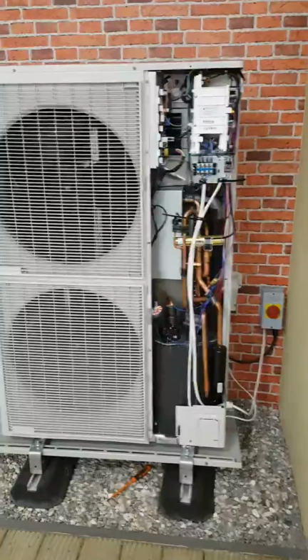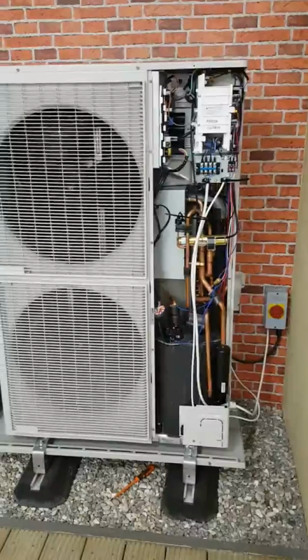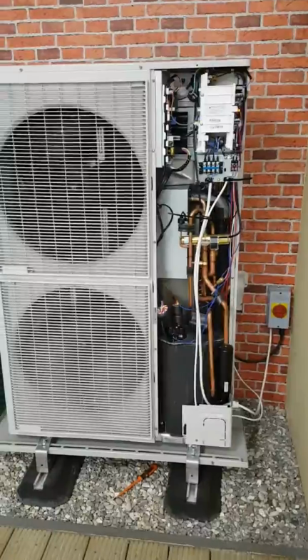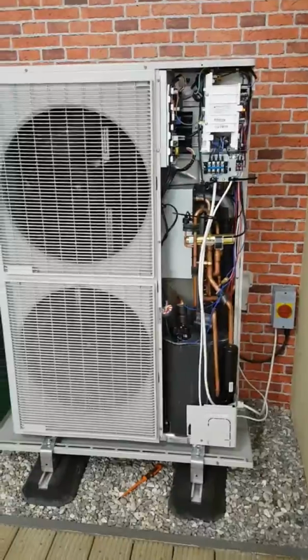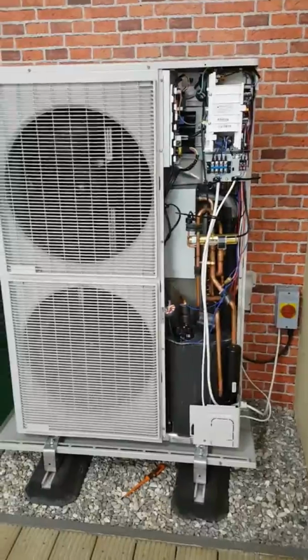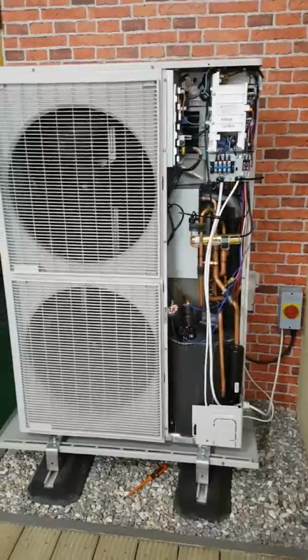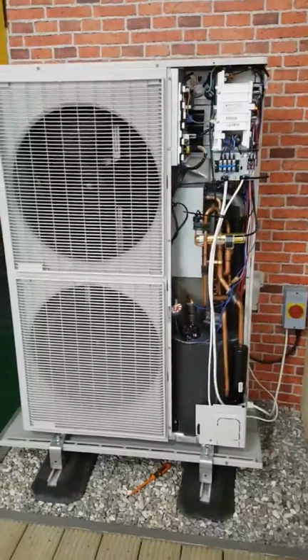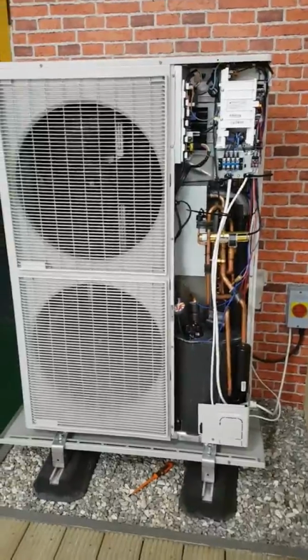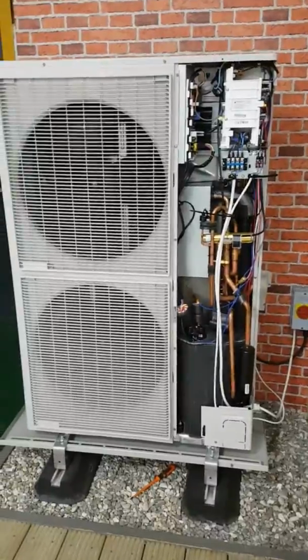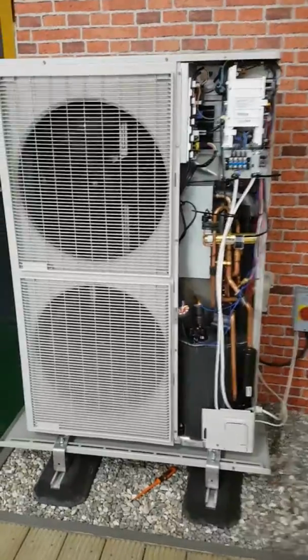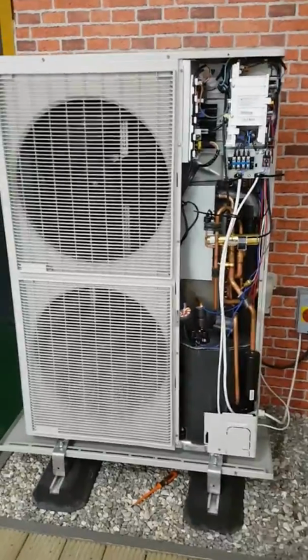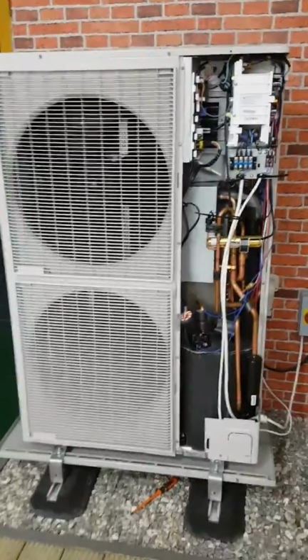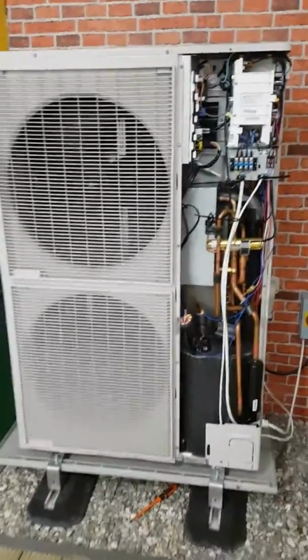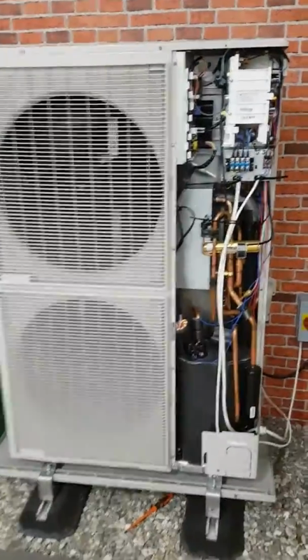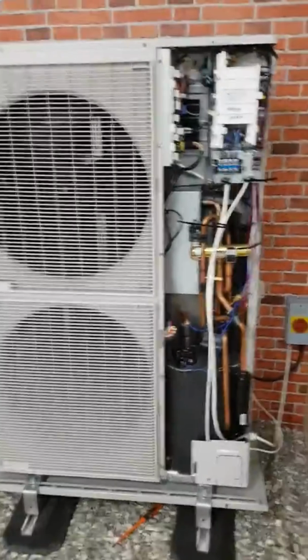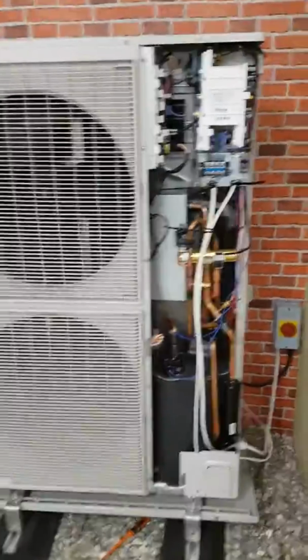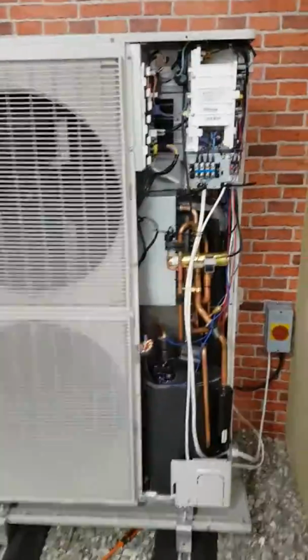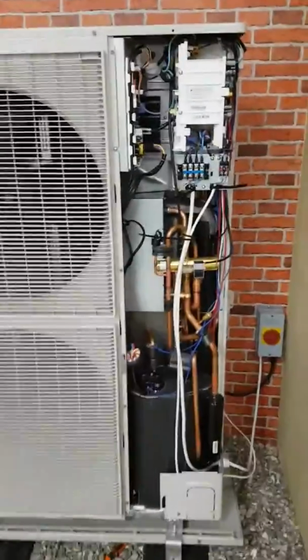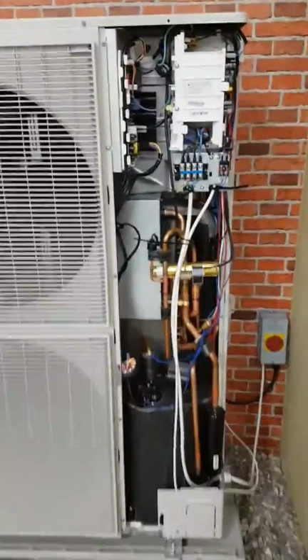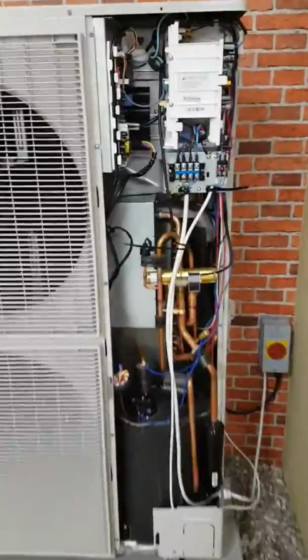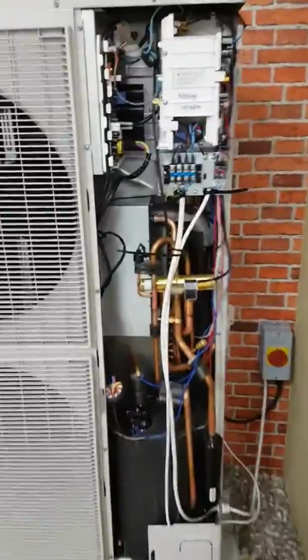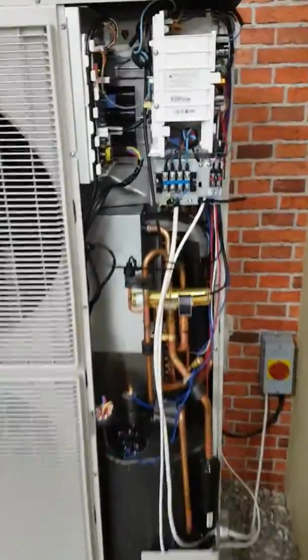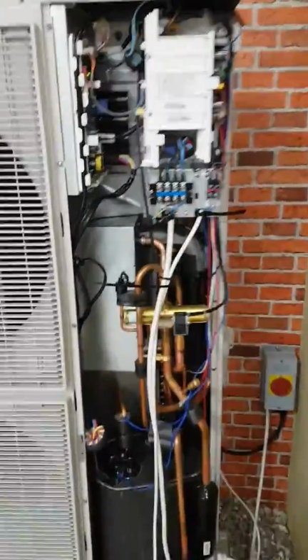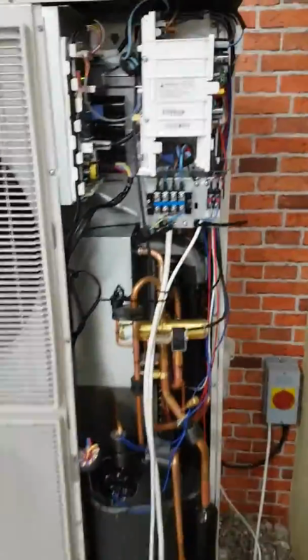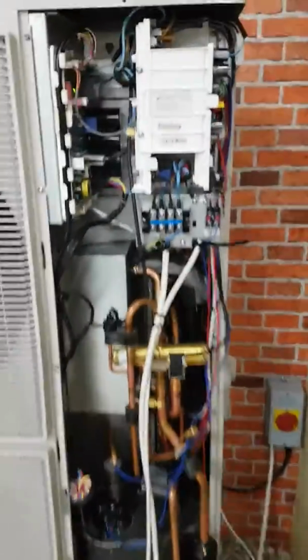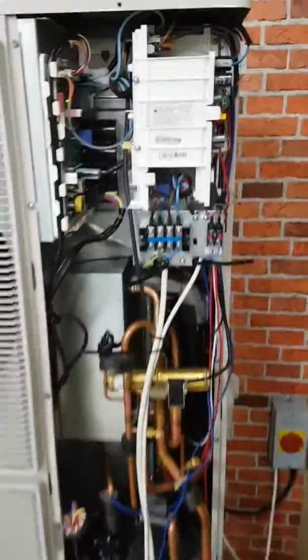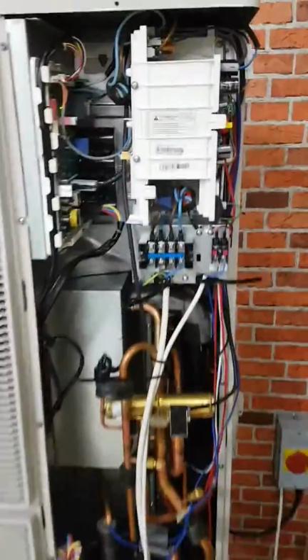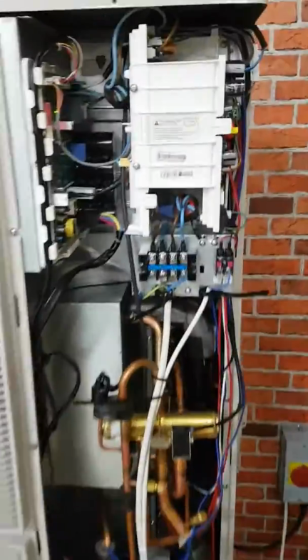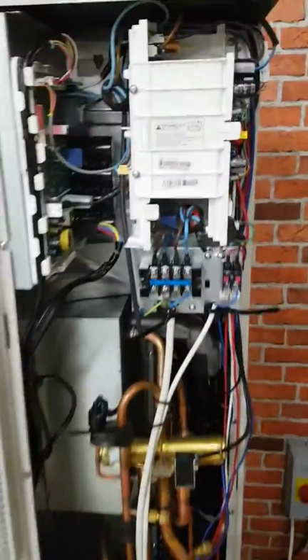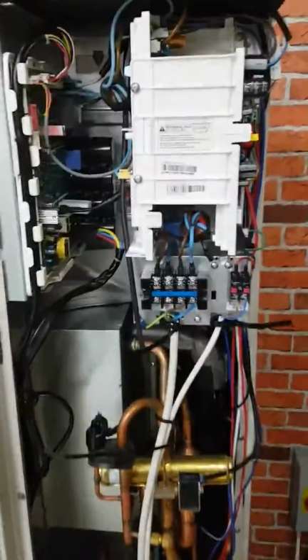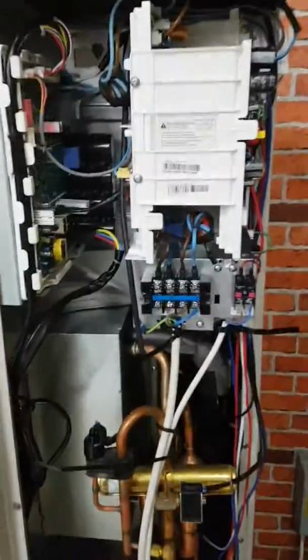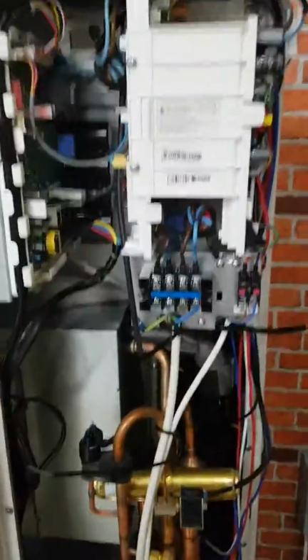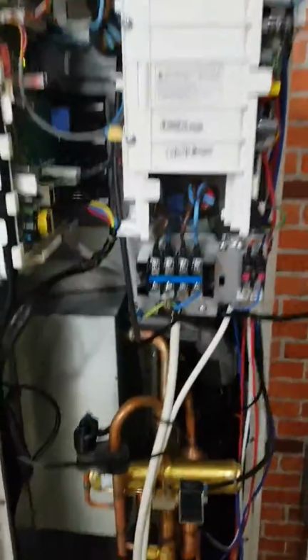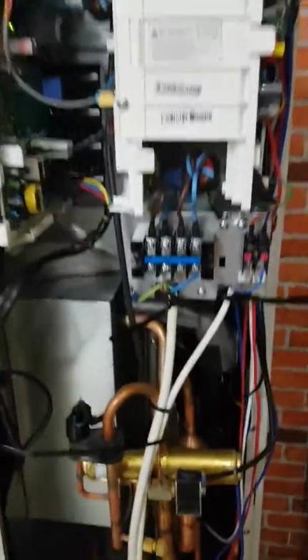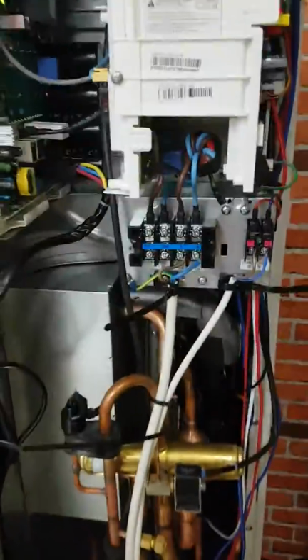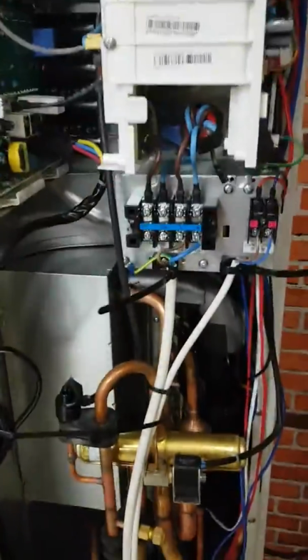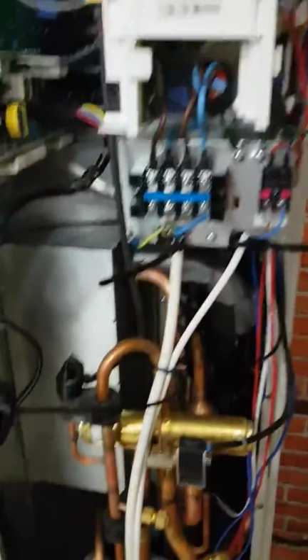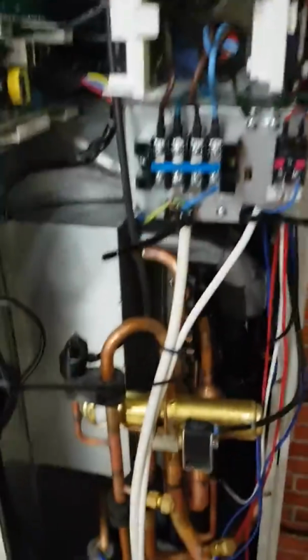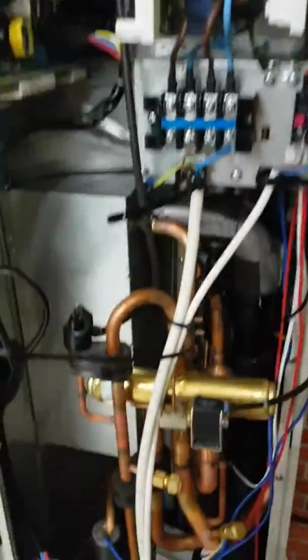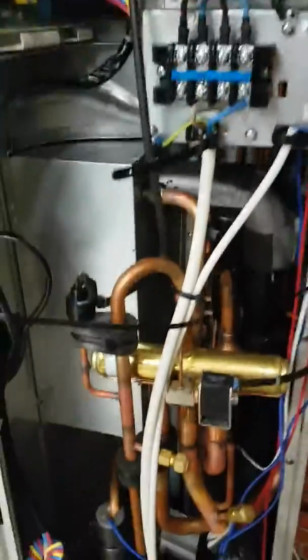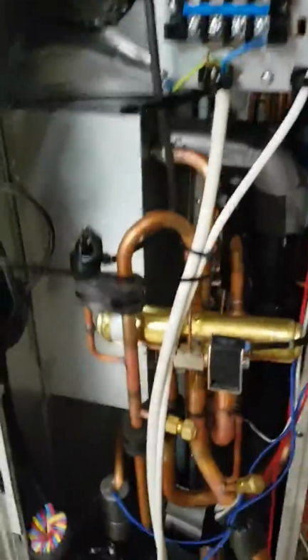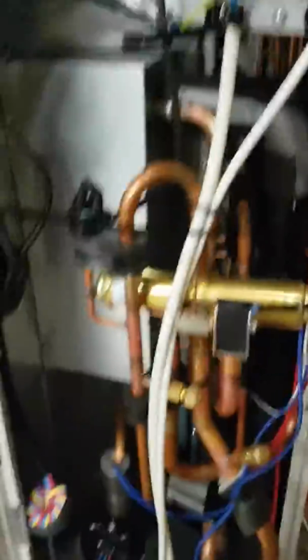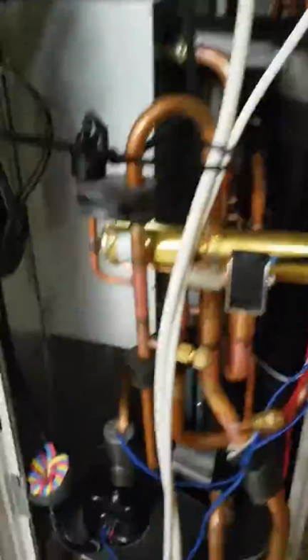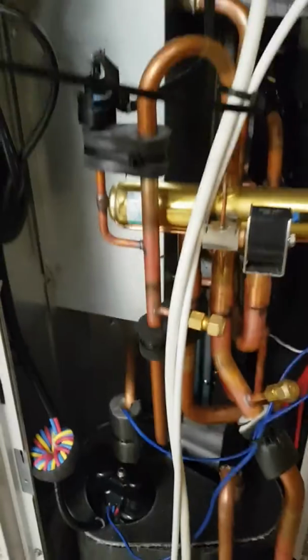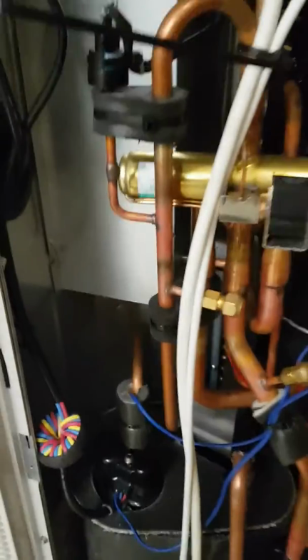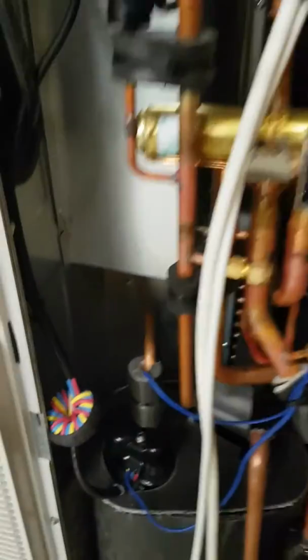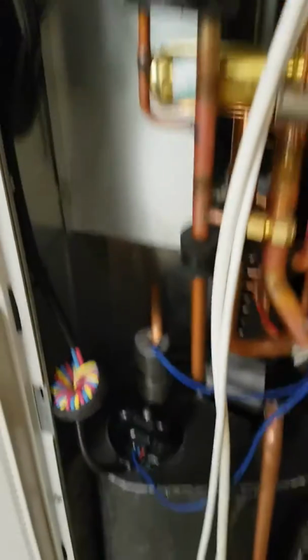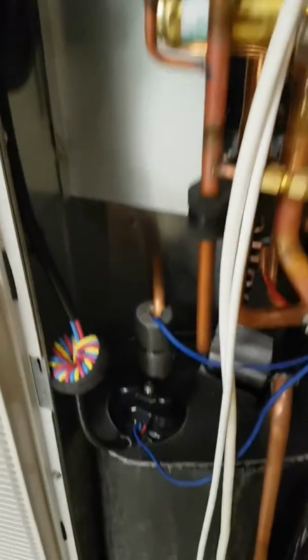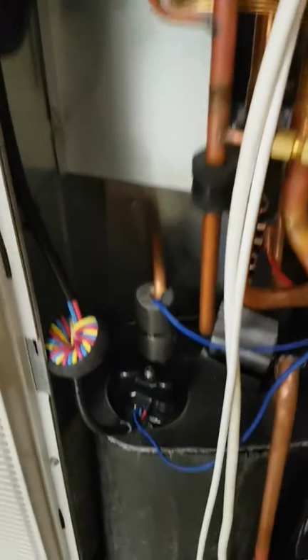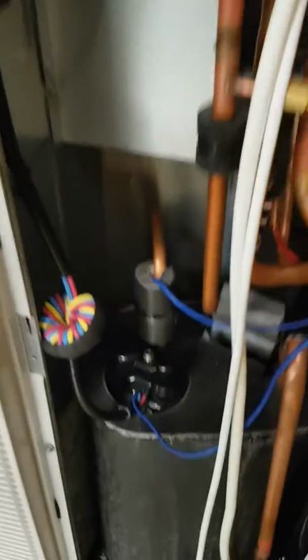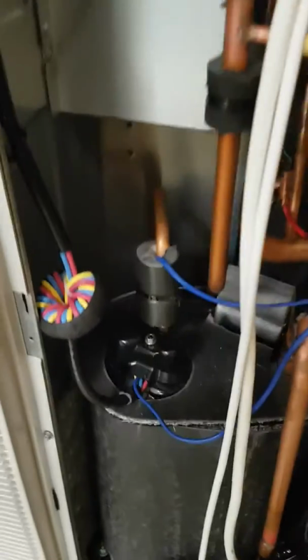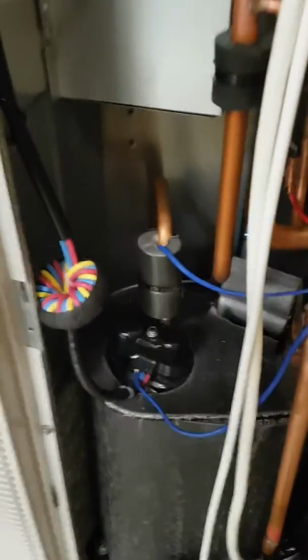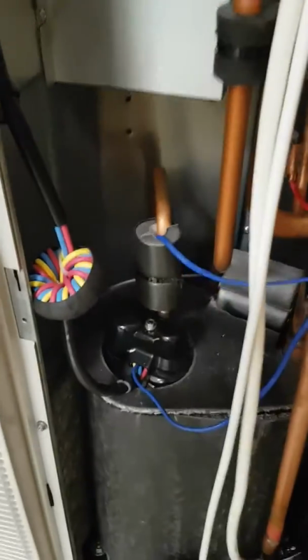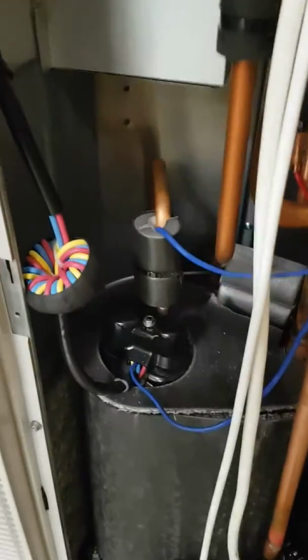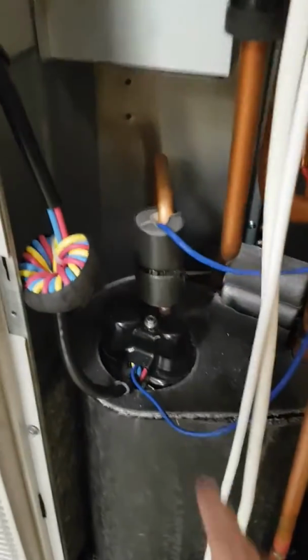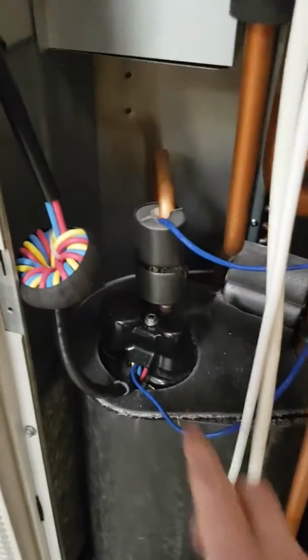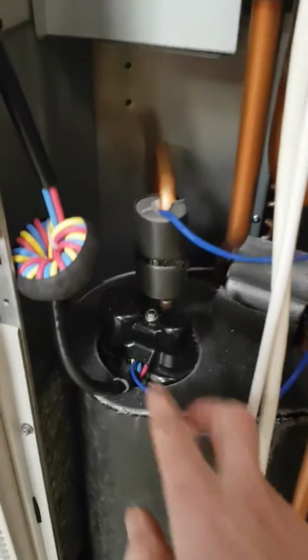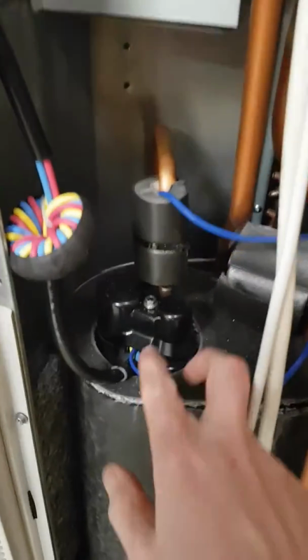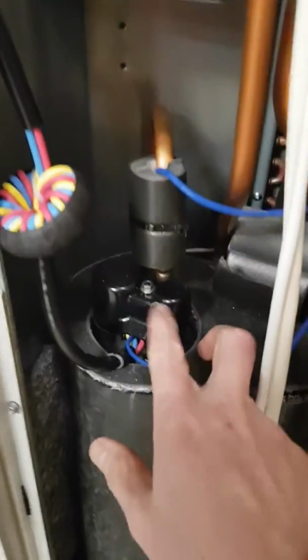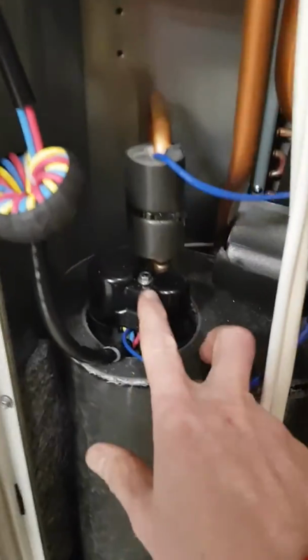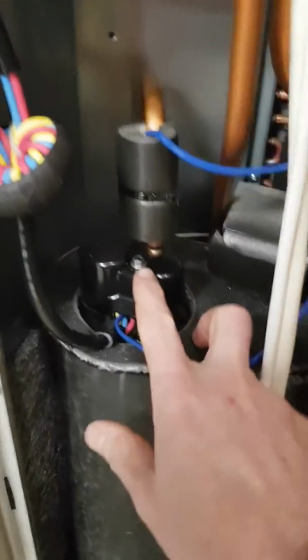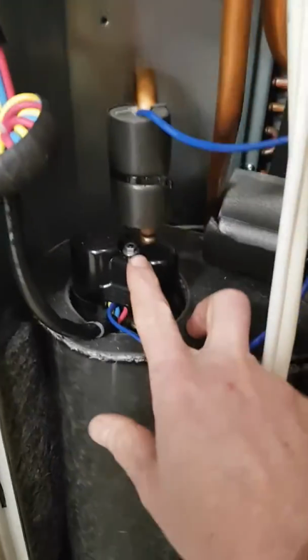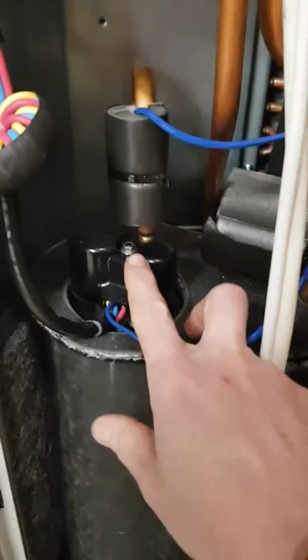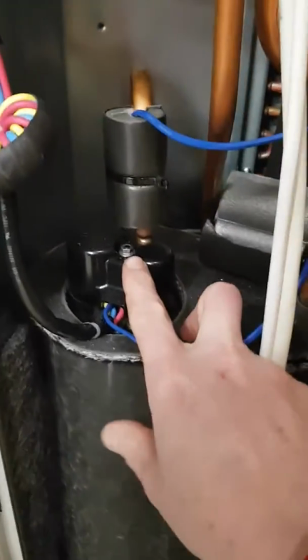In this video I want to look at E461 error. E461 is a problem with the wiring to the compressor in here.